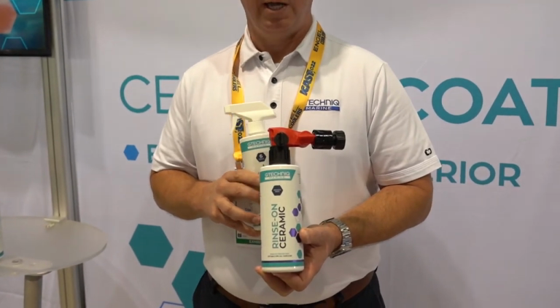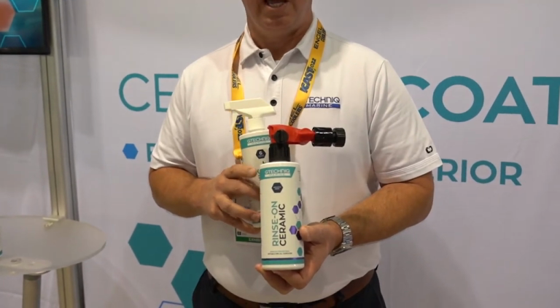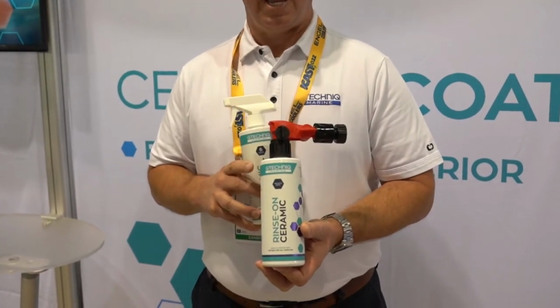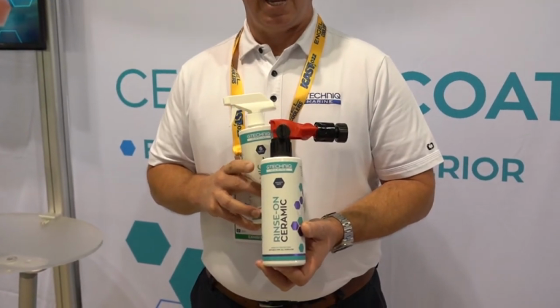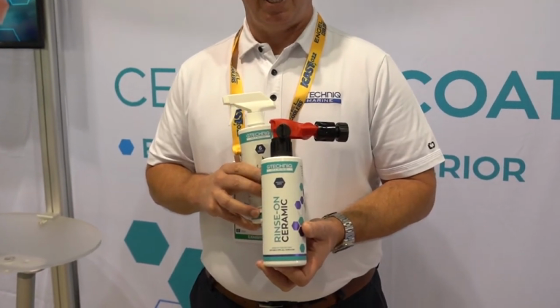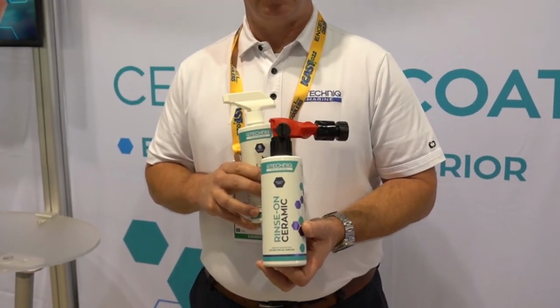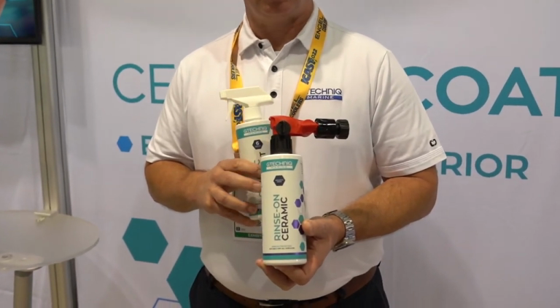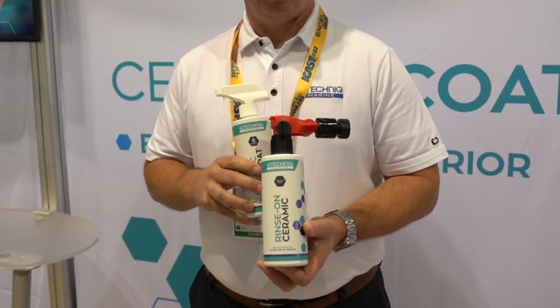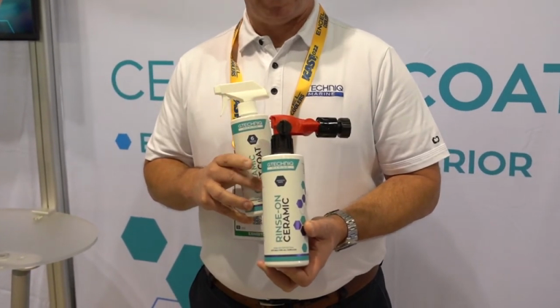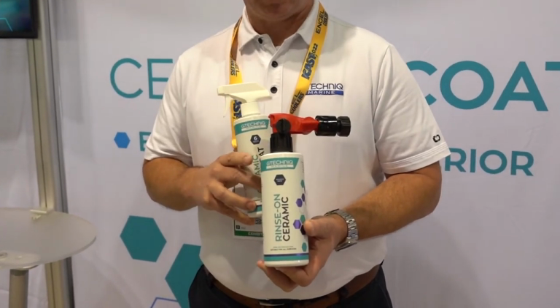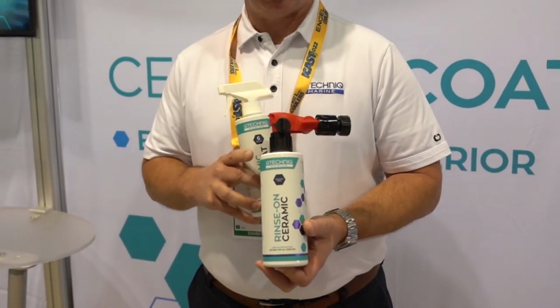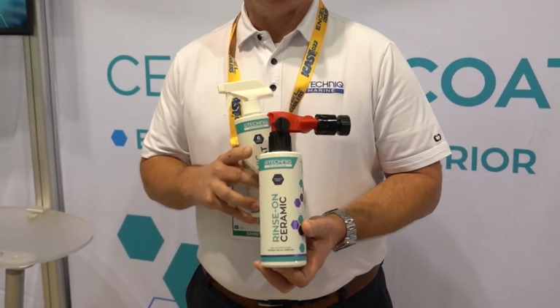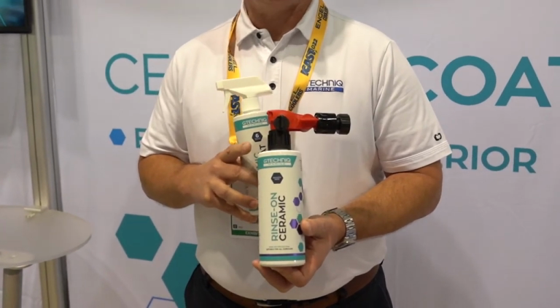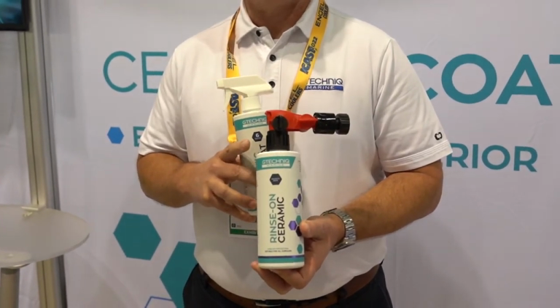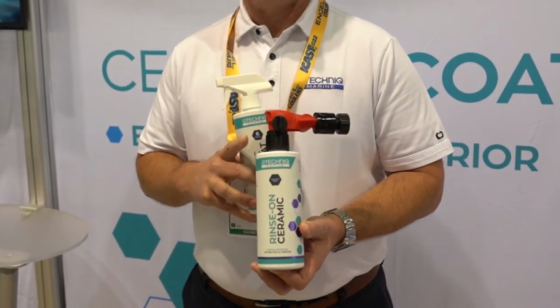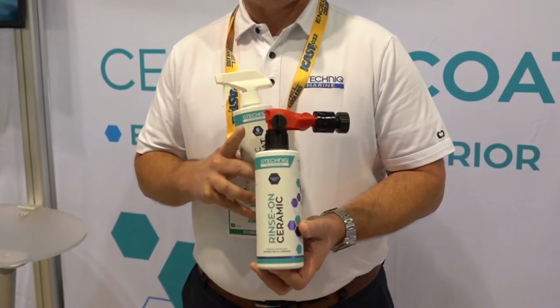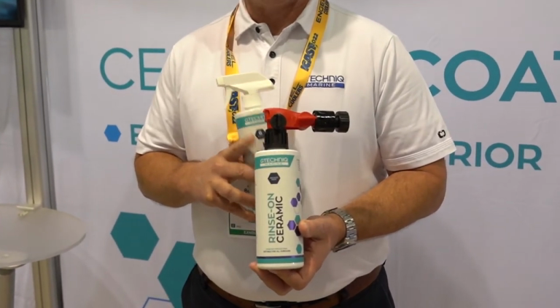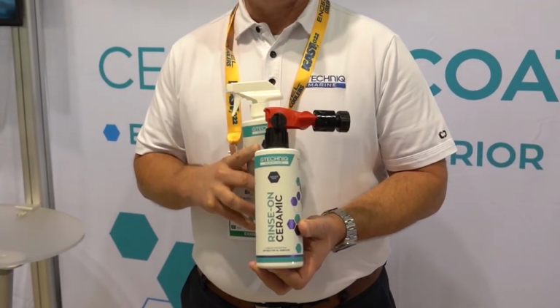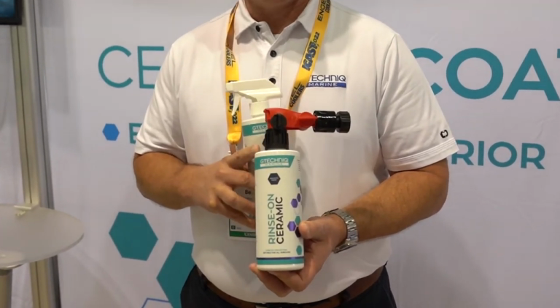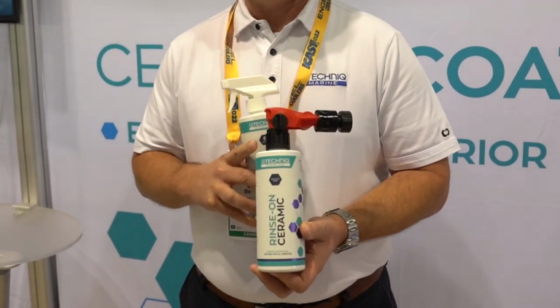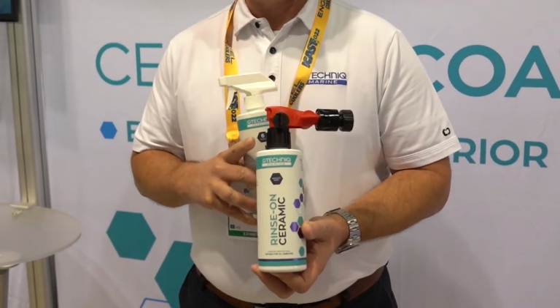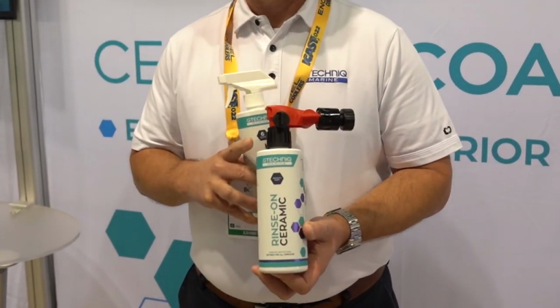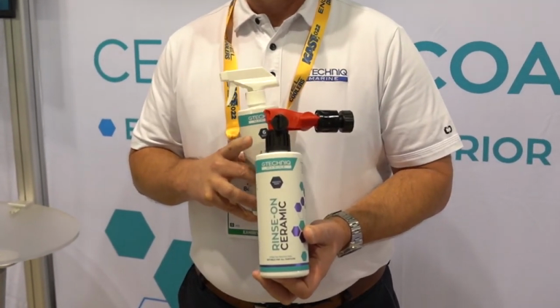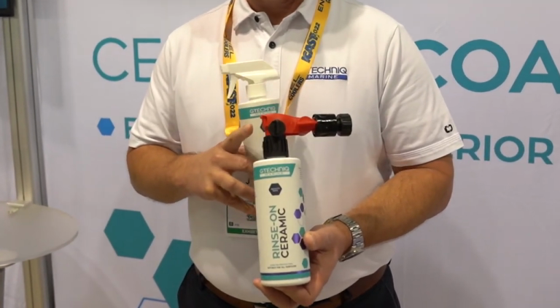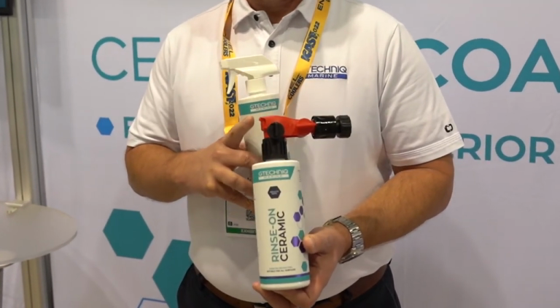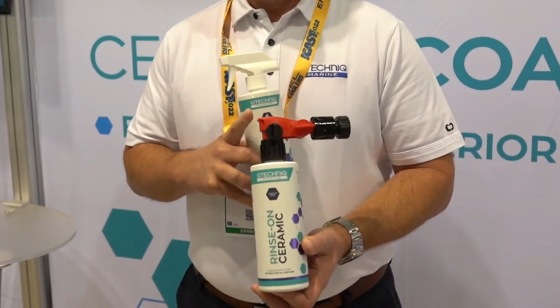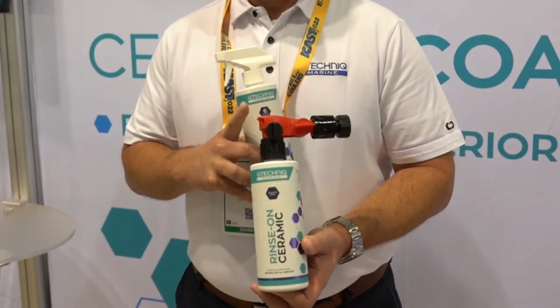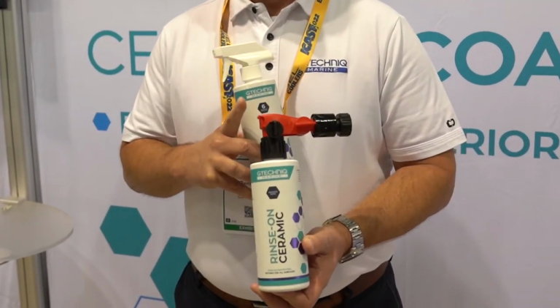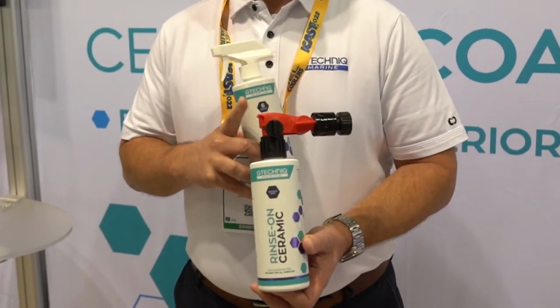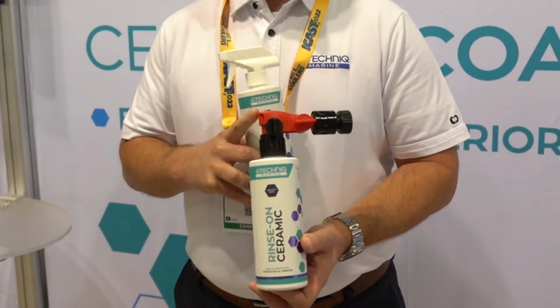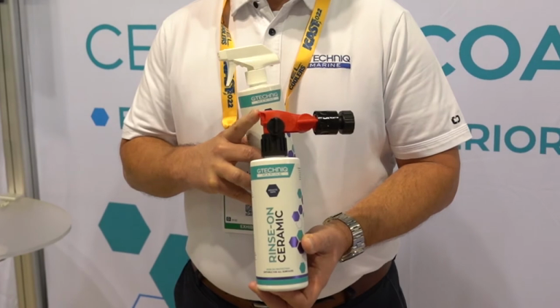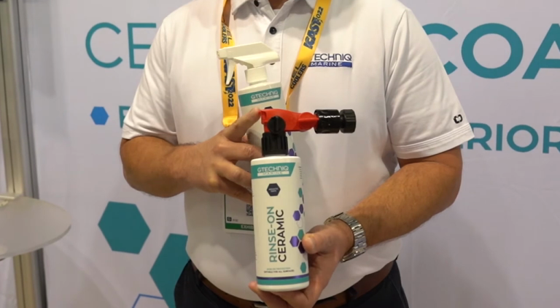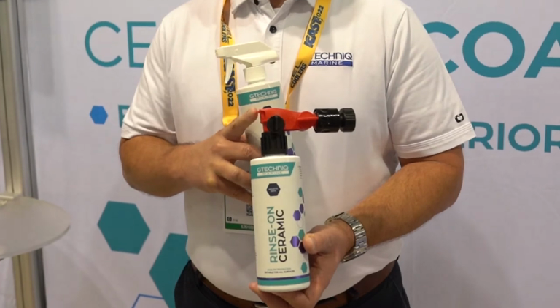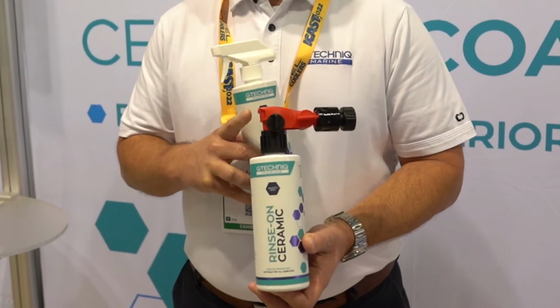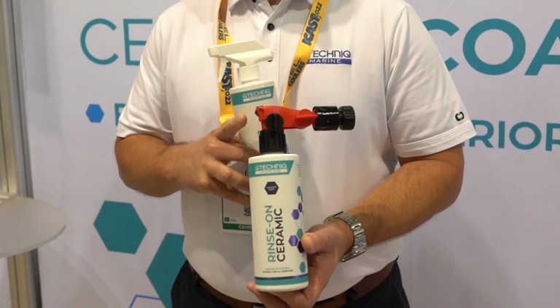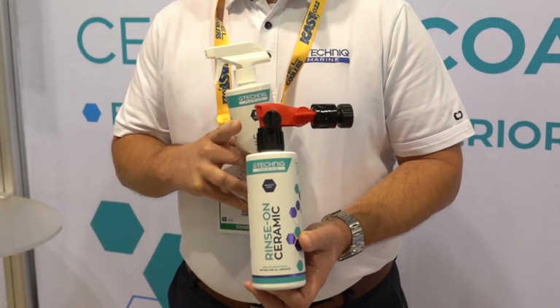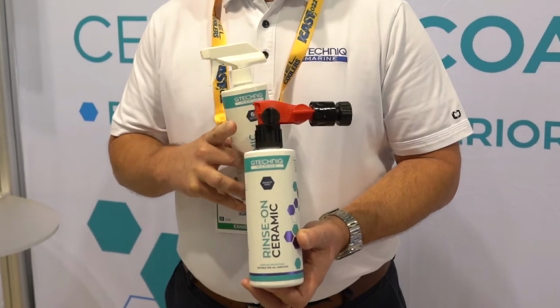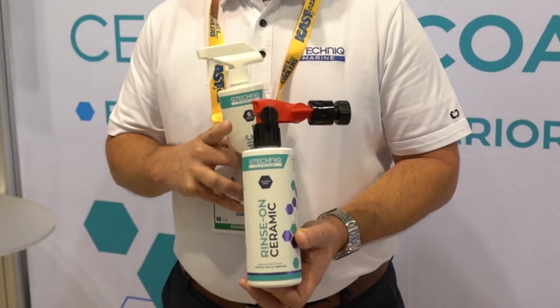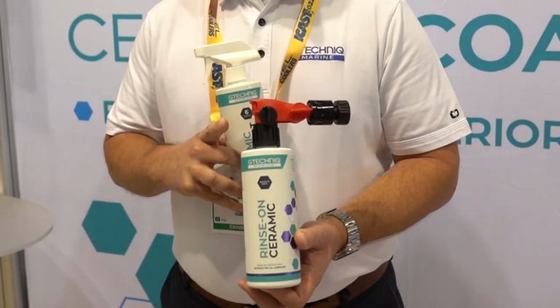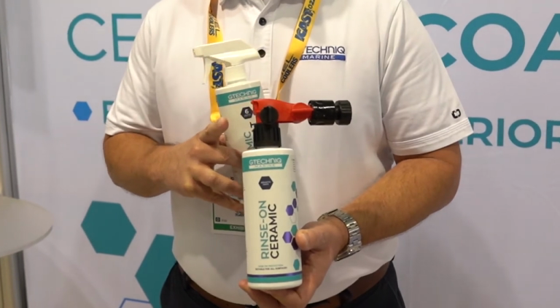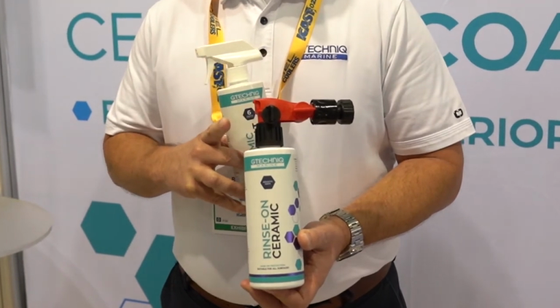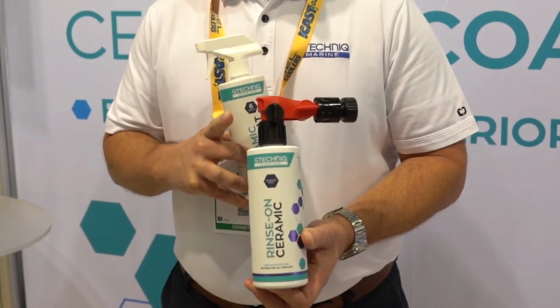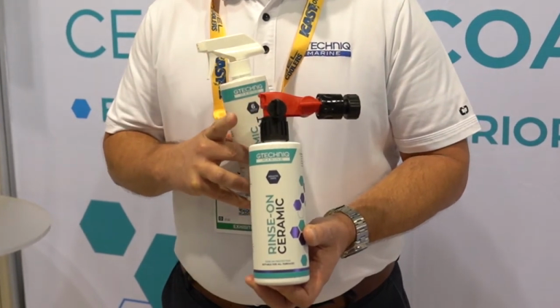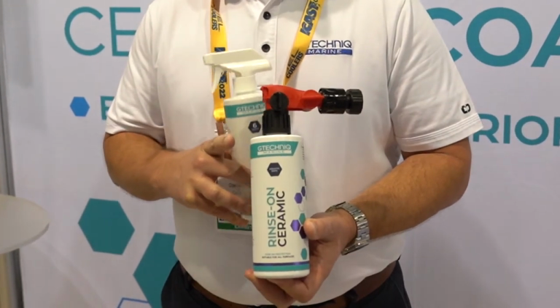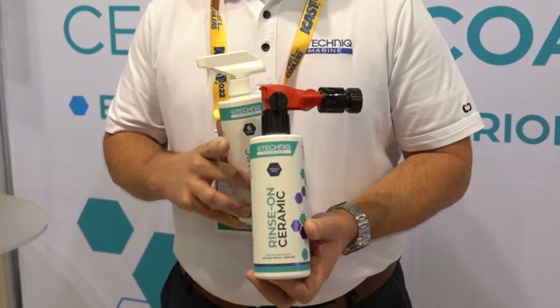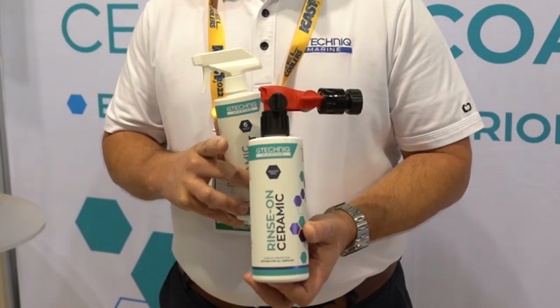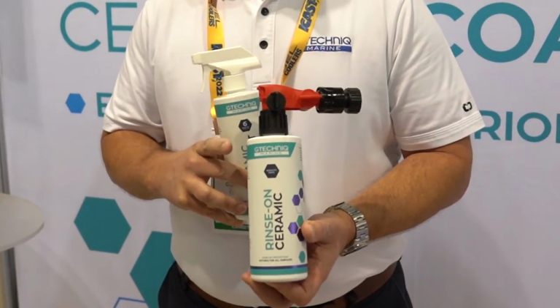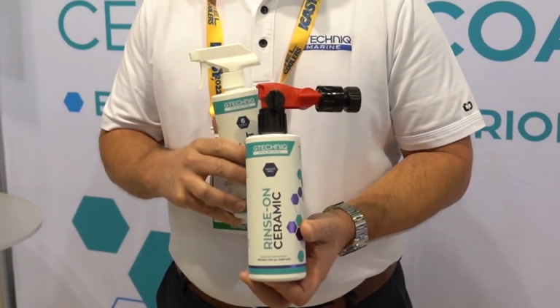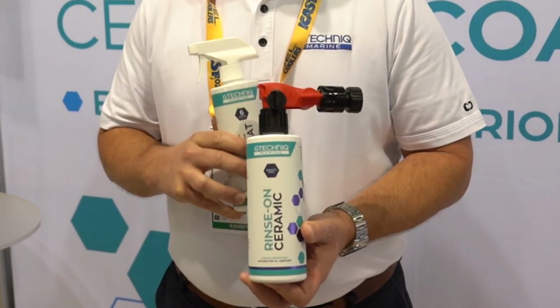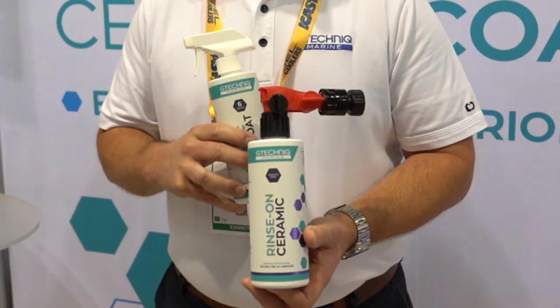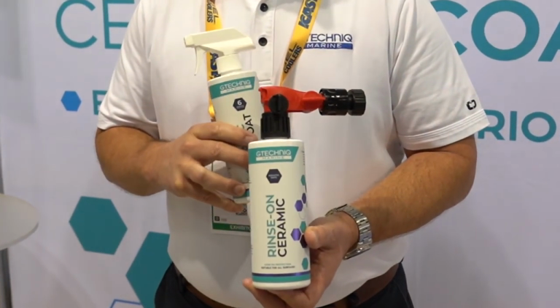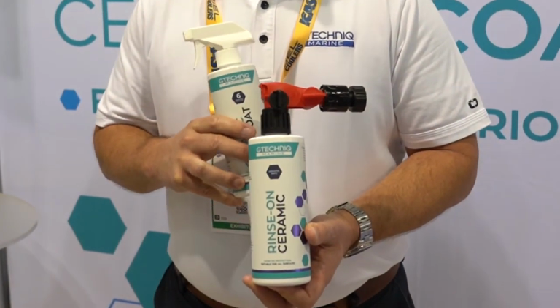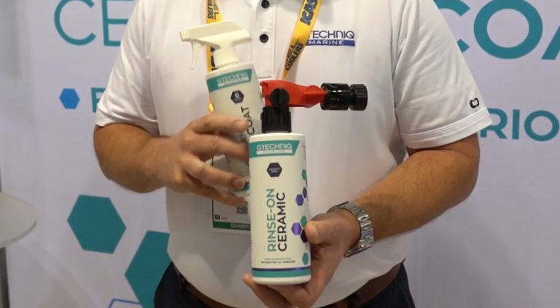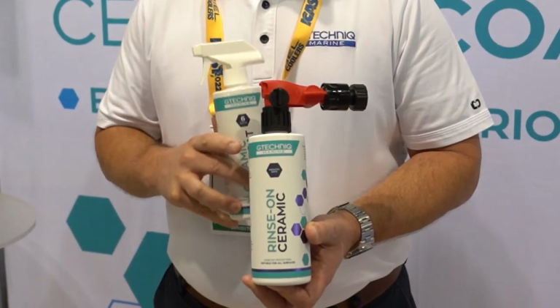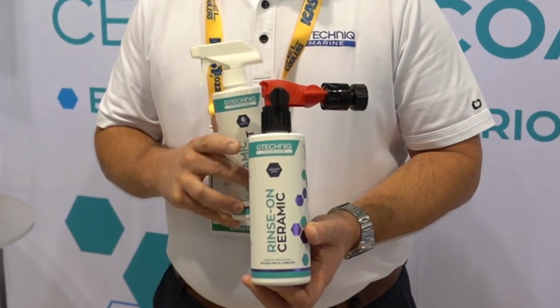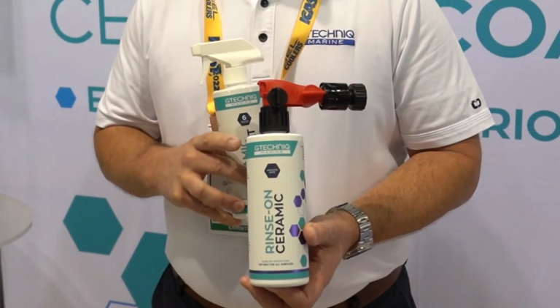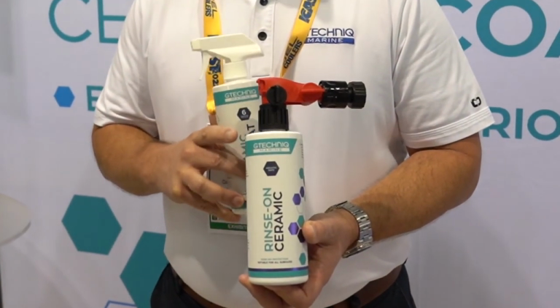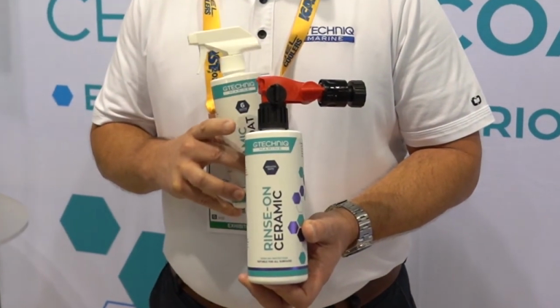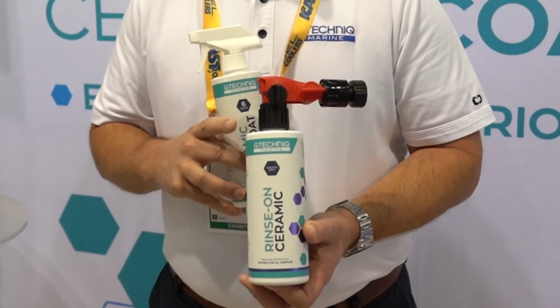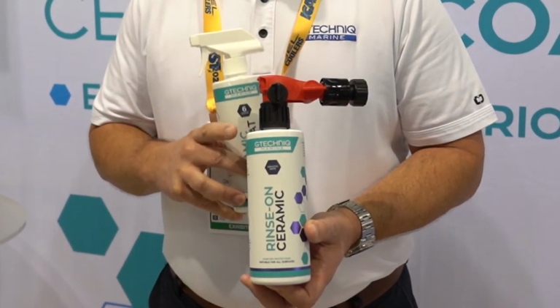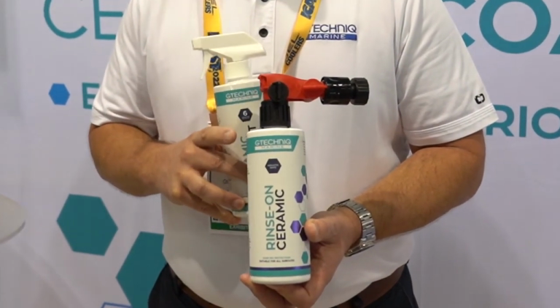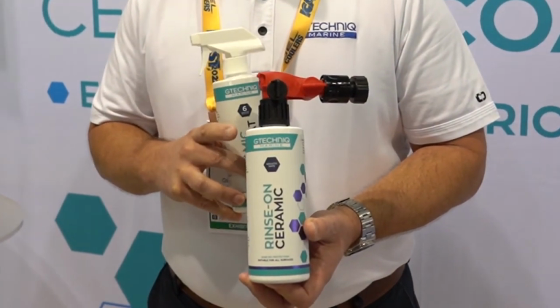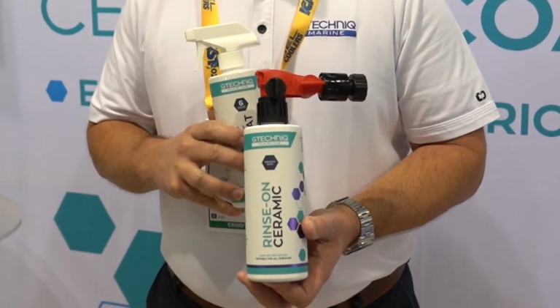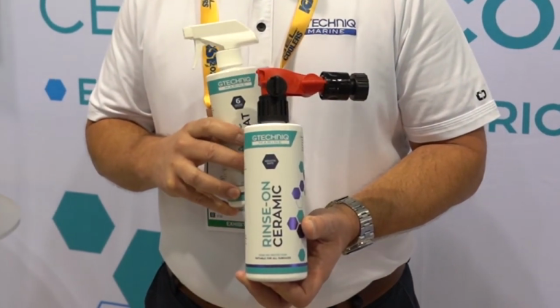Basically you just wash your boat, rinse this on there, rinse it off, dry, and you're good to go.